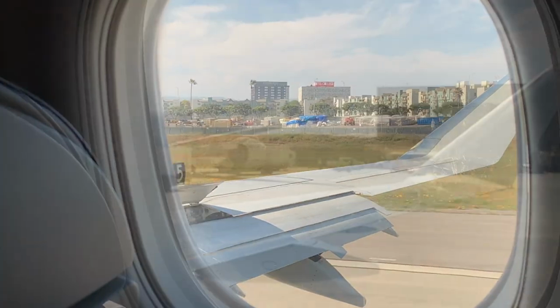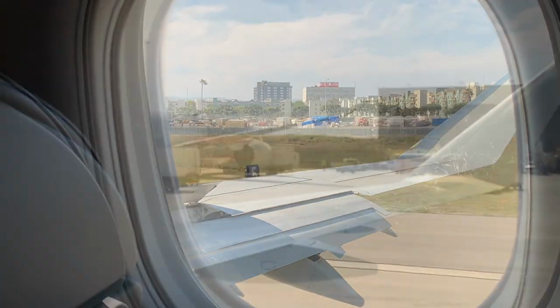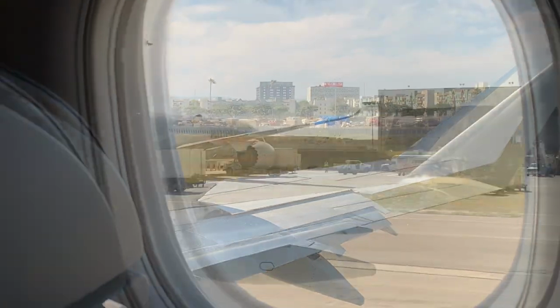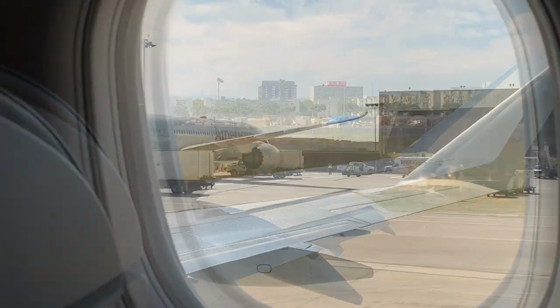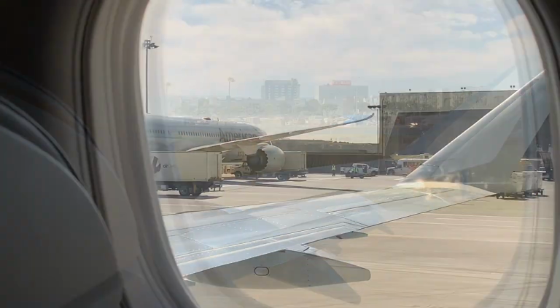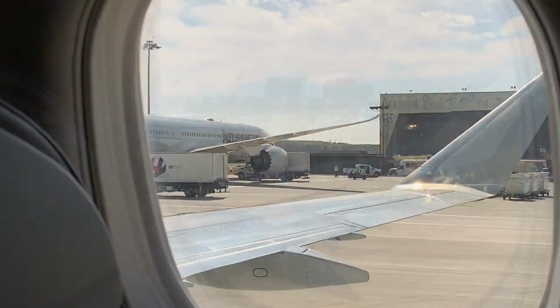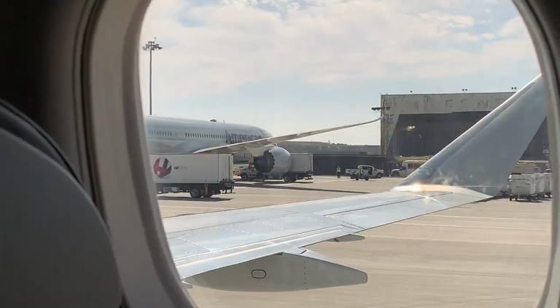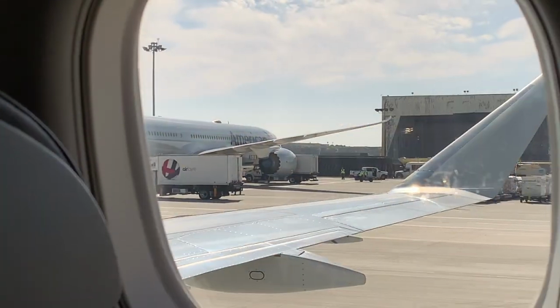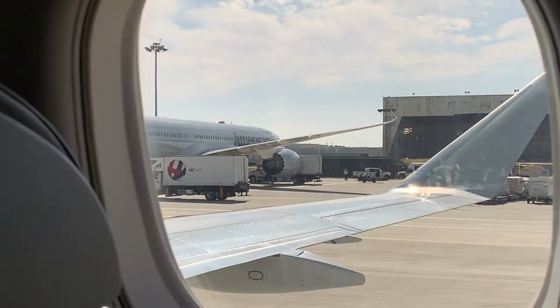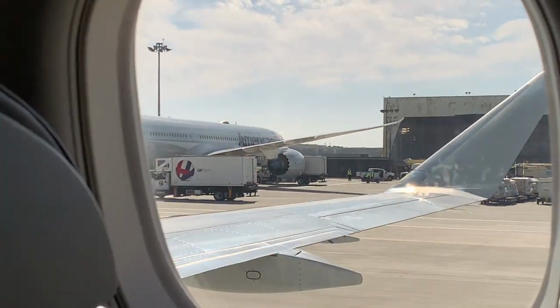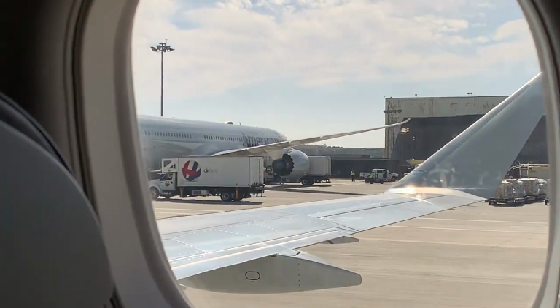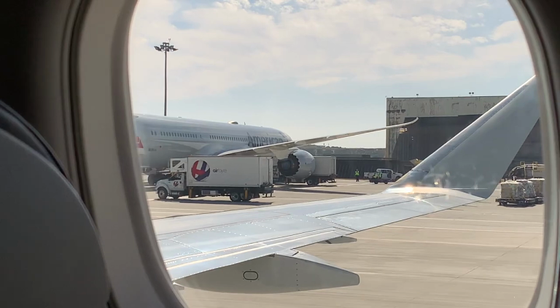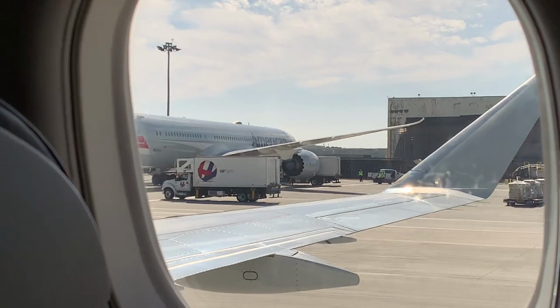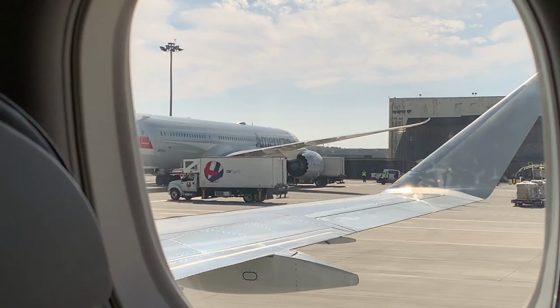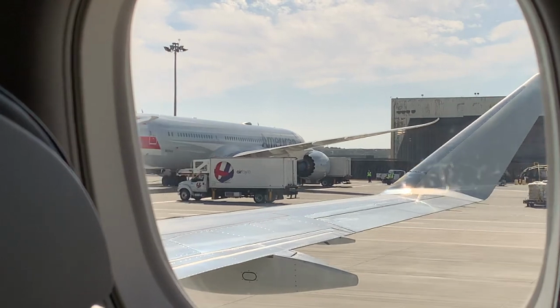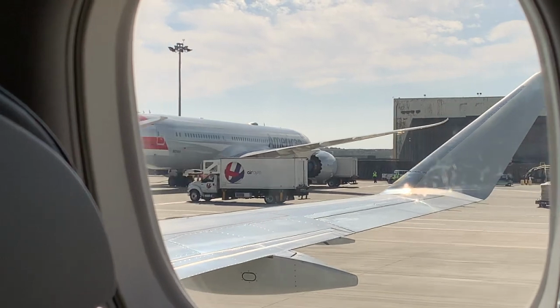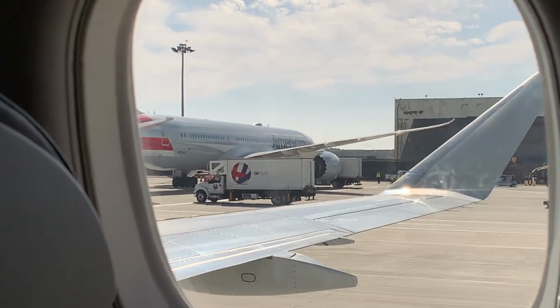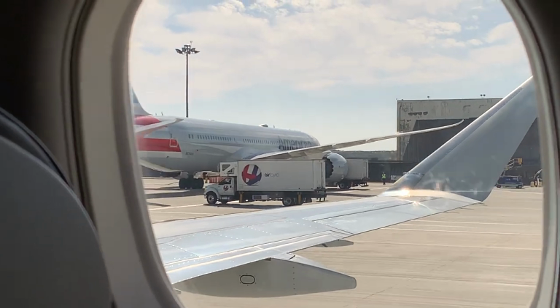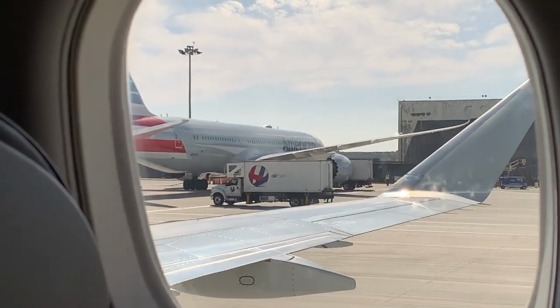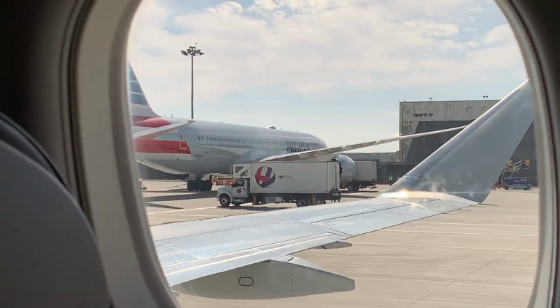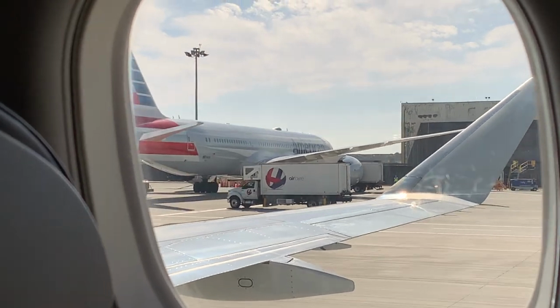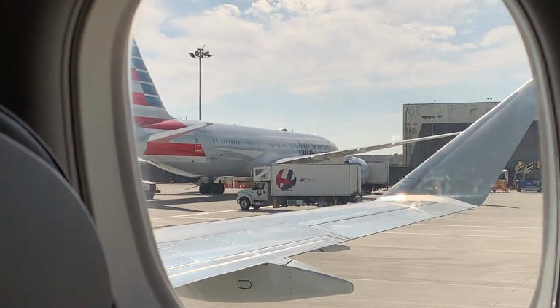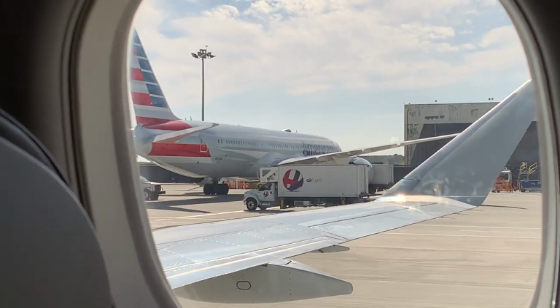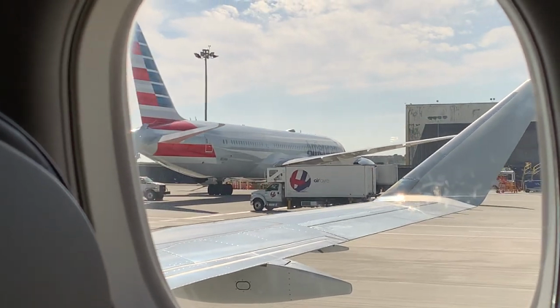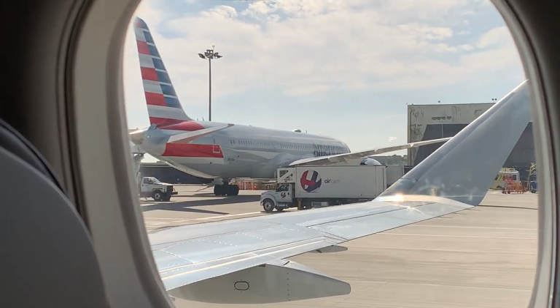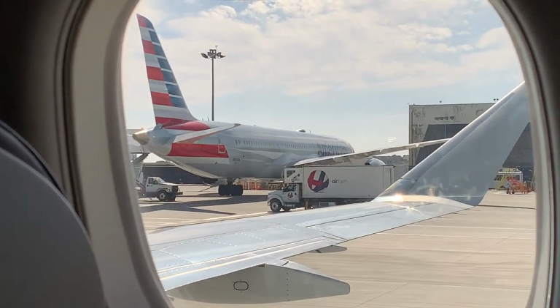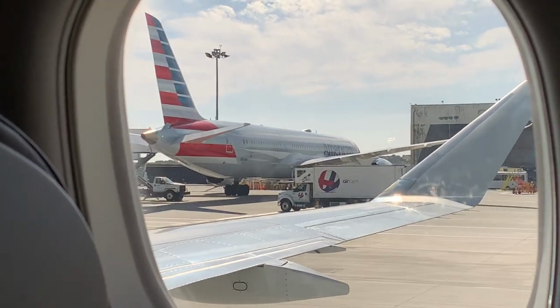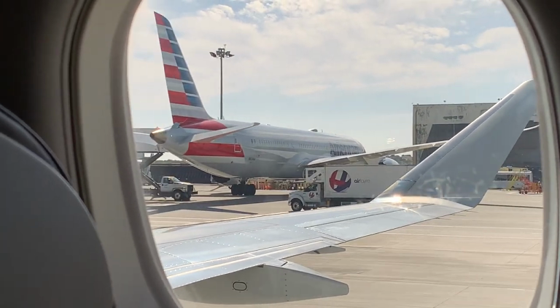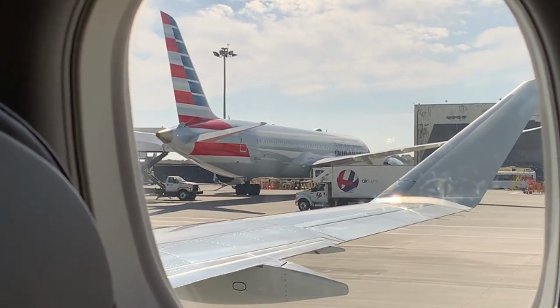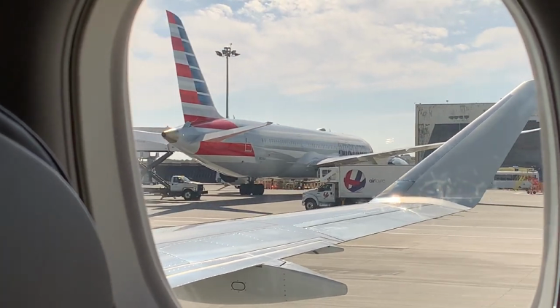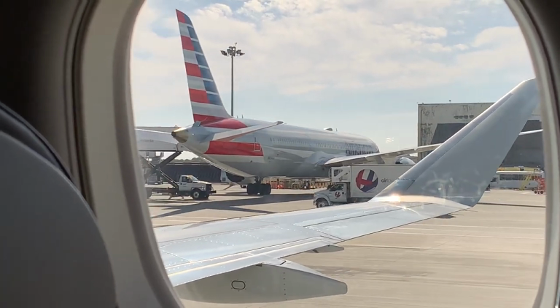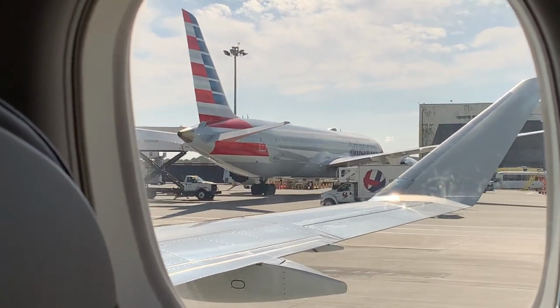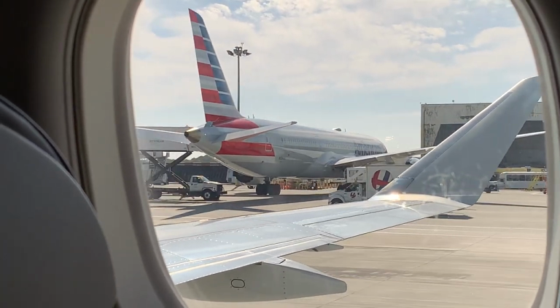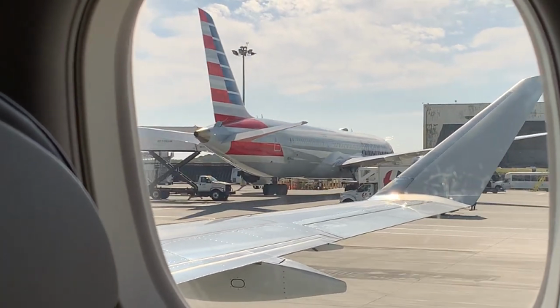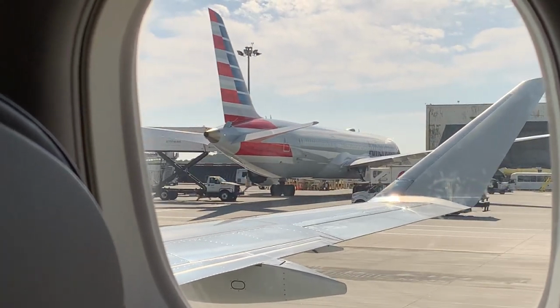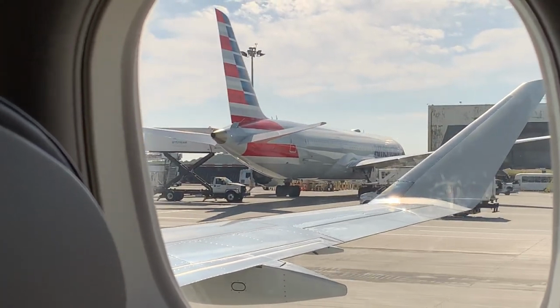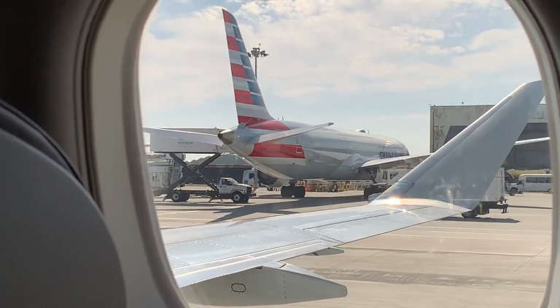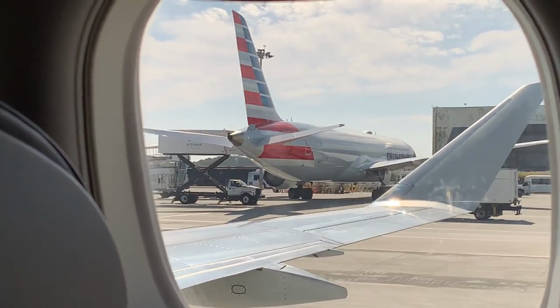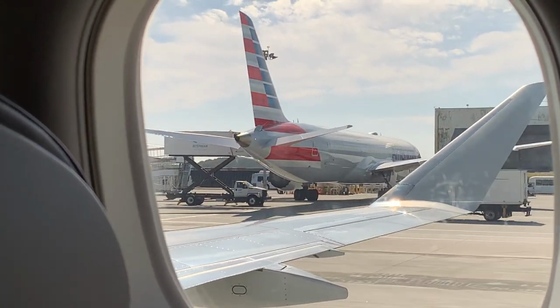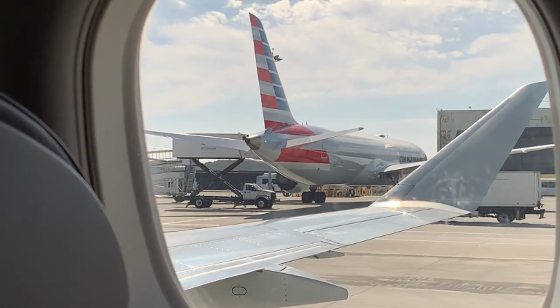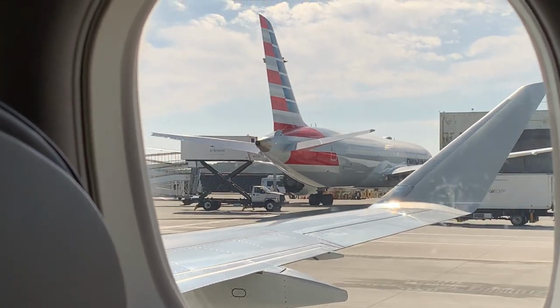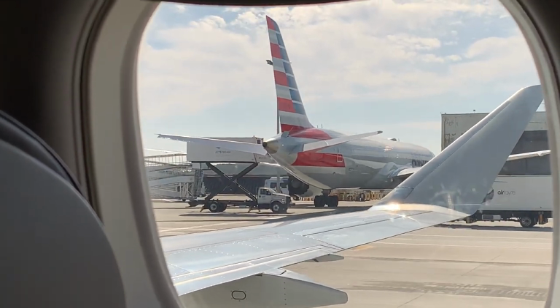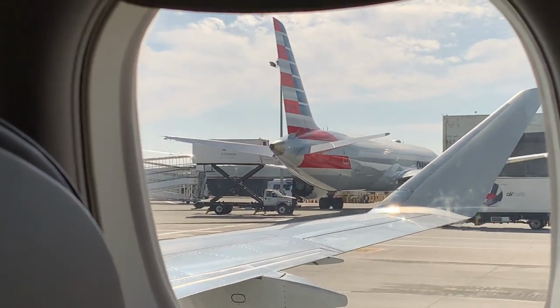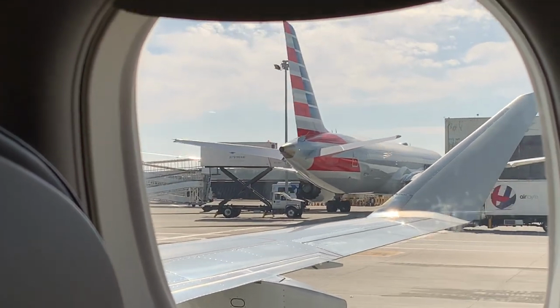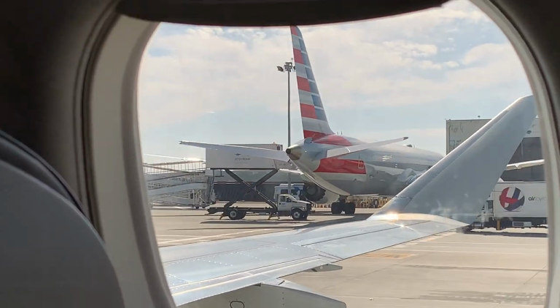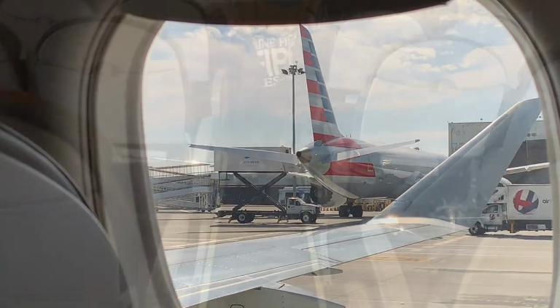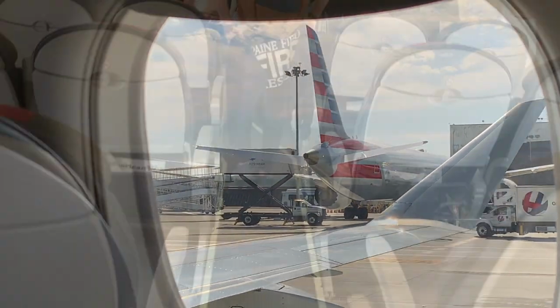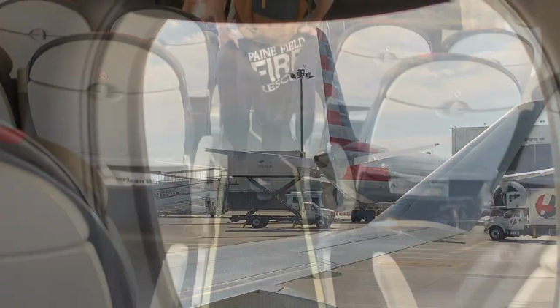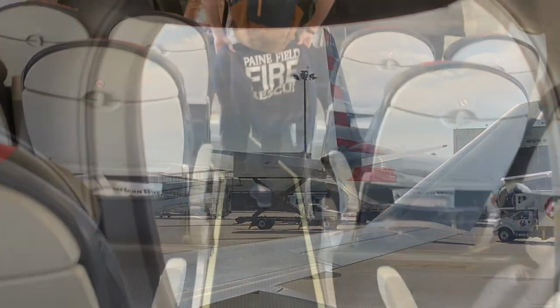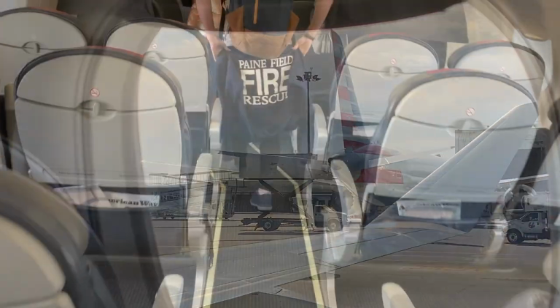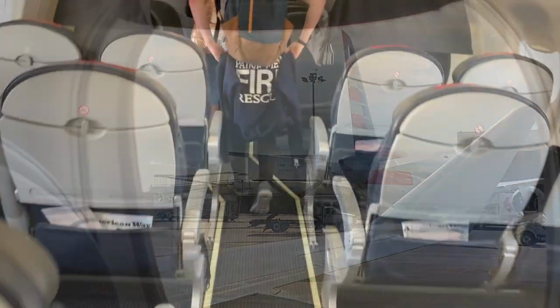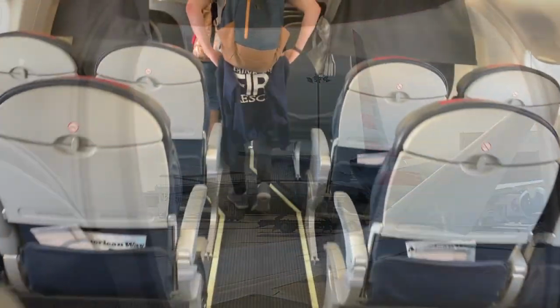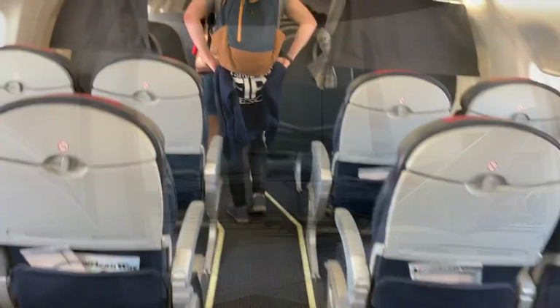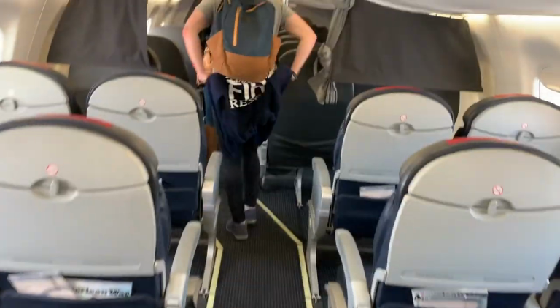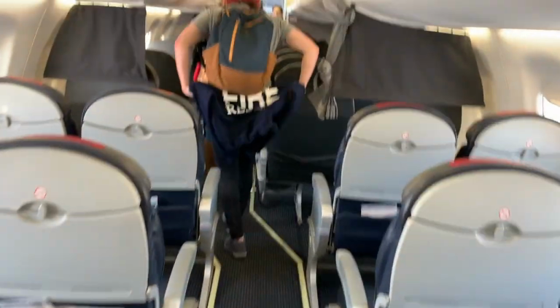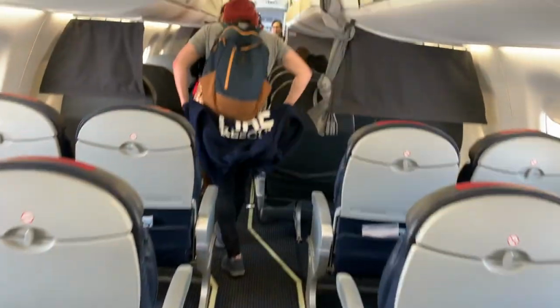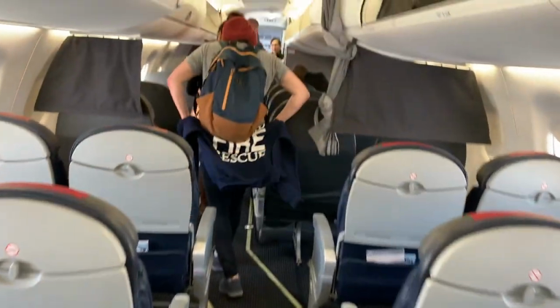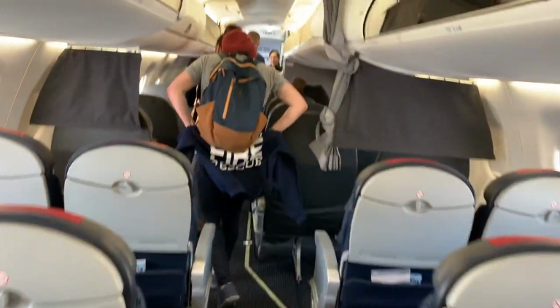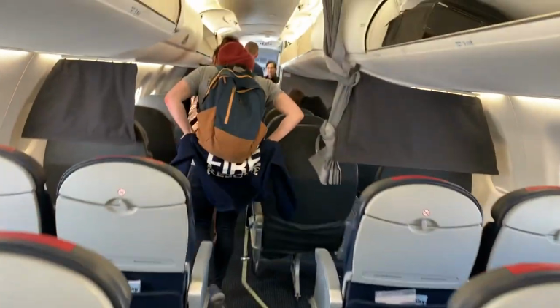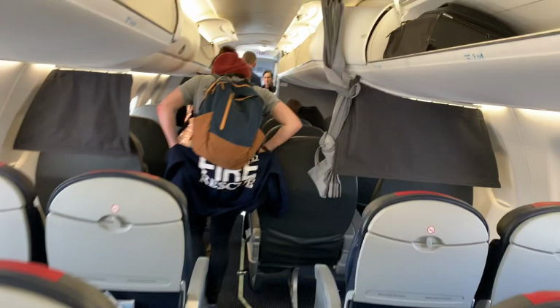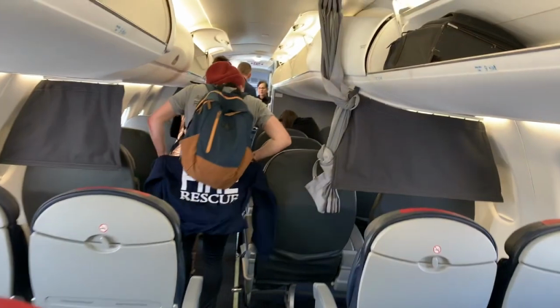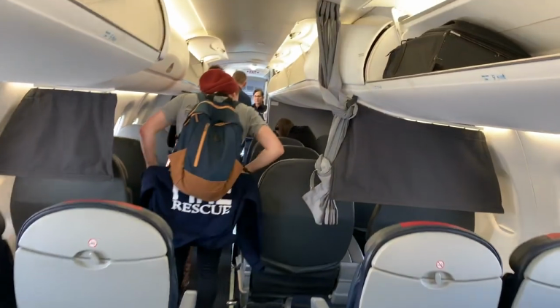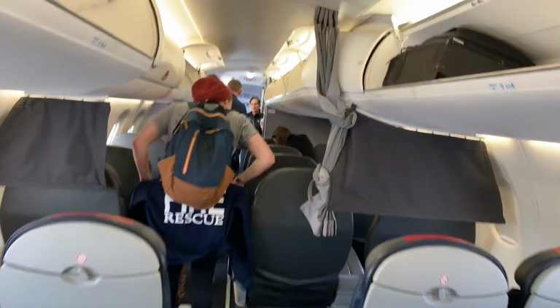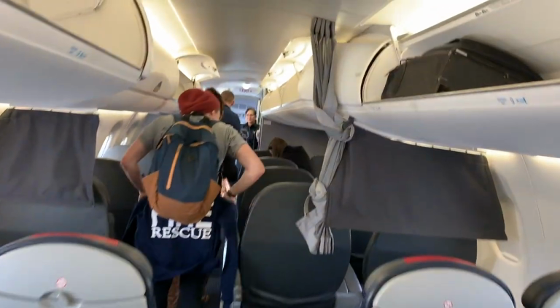We taxied past the aircraft I'd be flying on next — a Dreamliner. I made a video for that flight too, and have added a link in the description below.